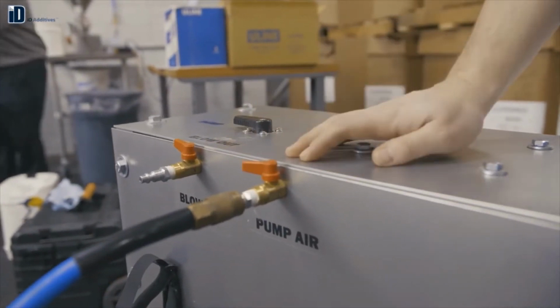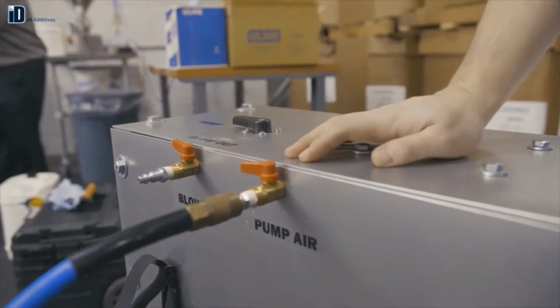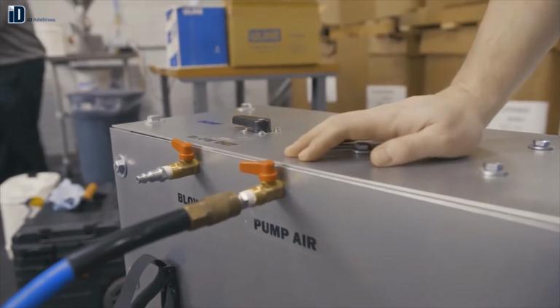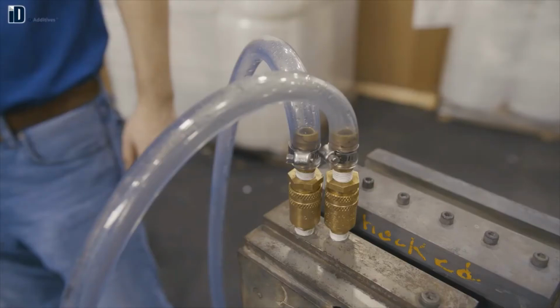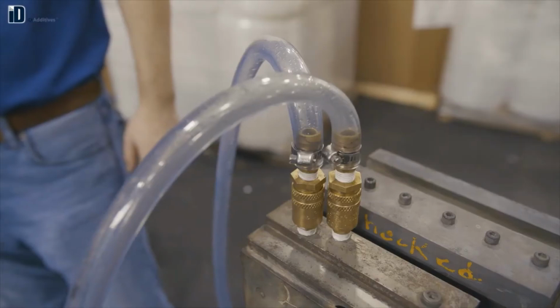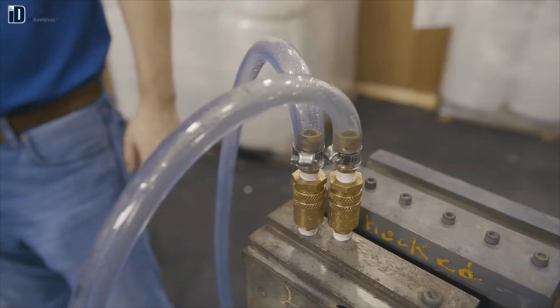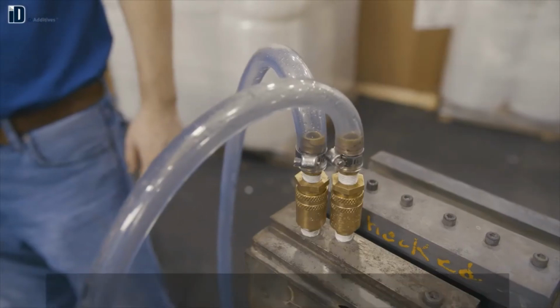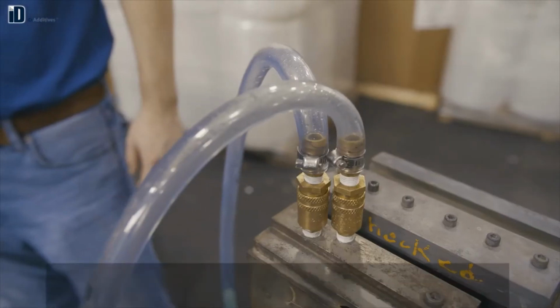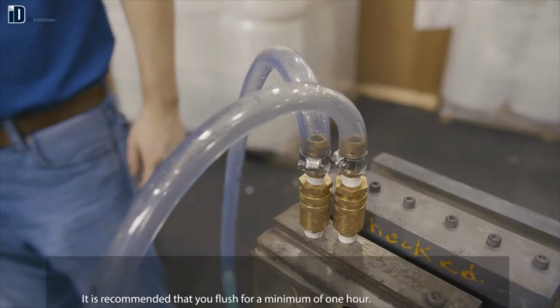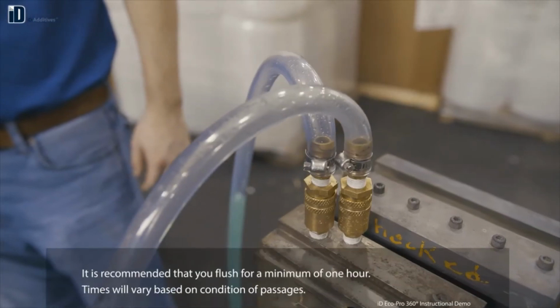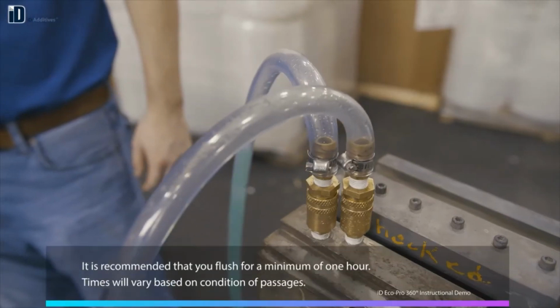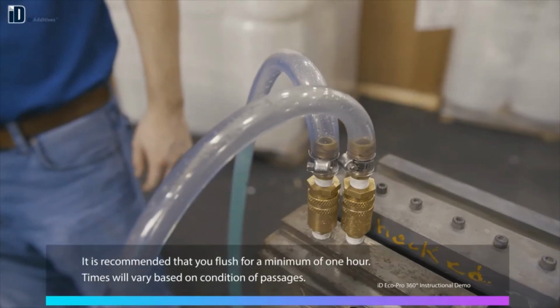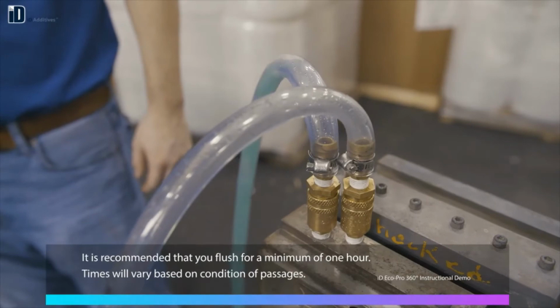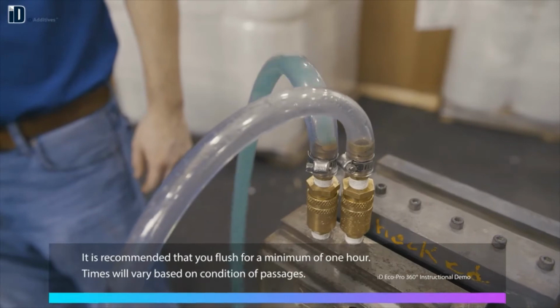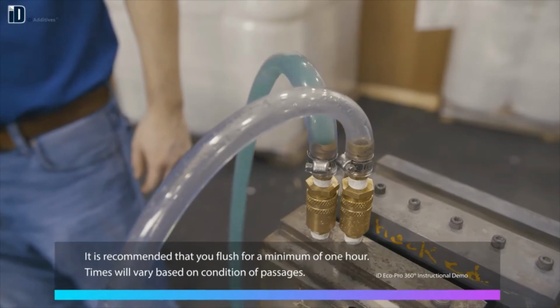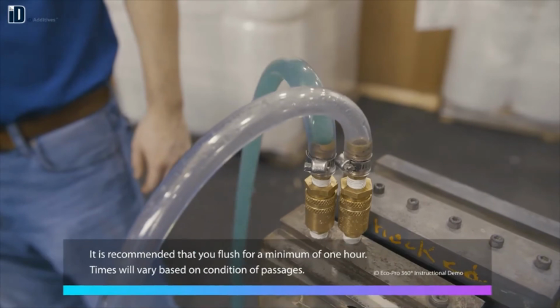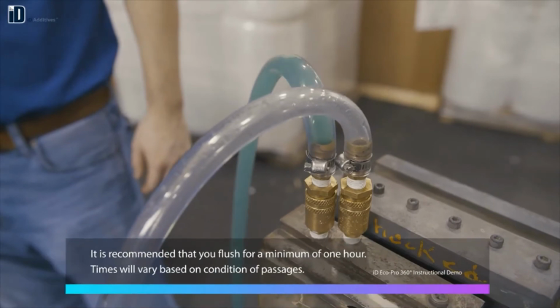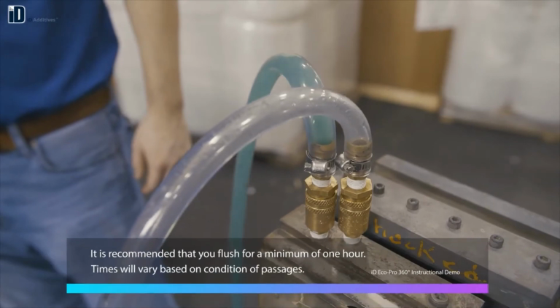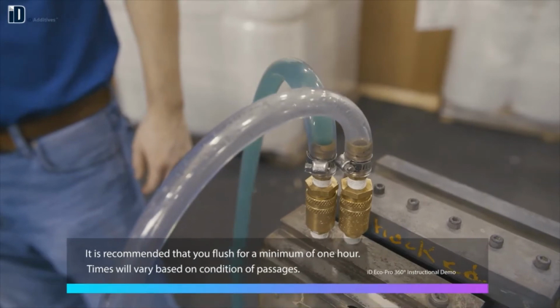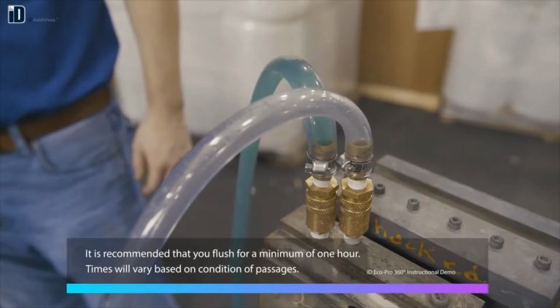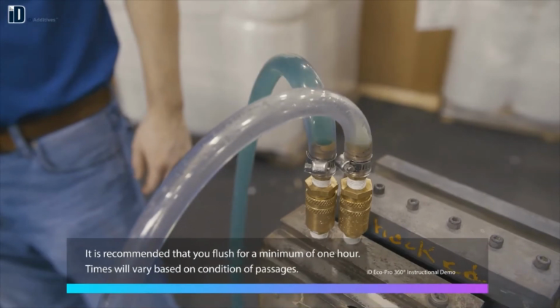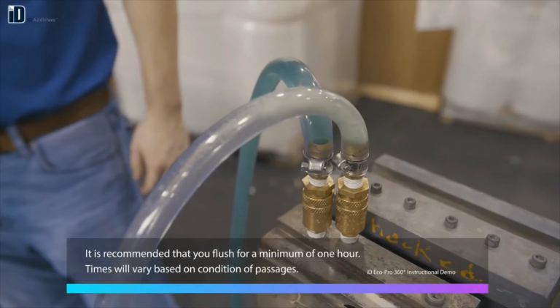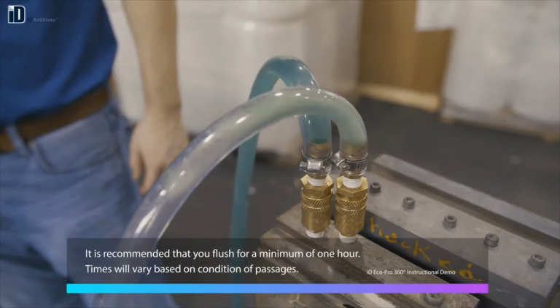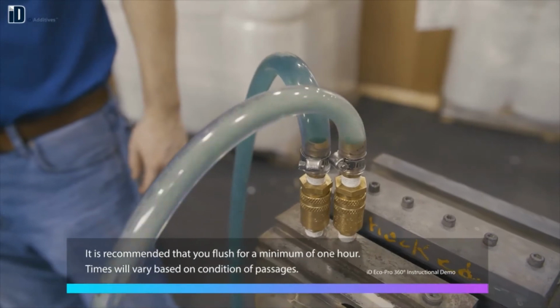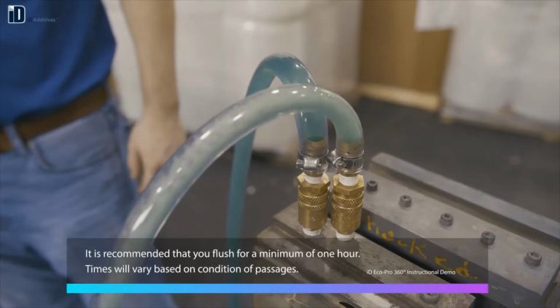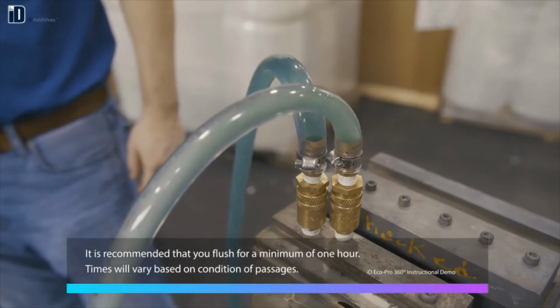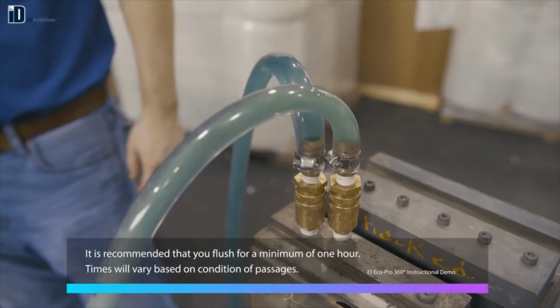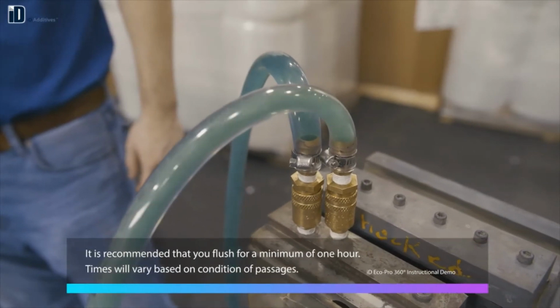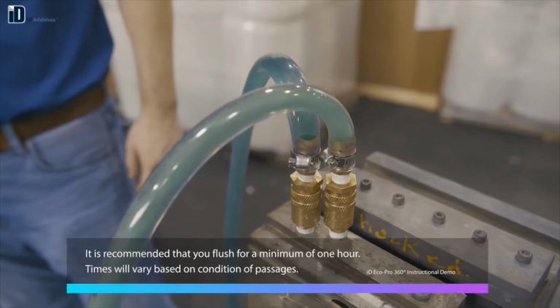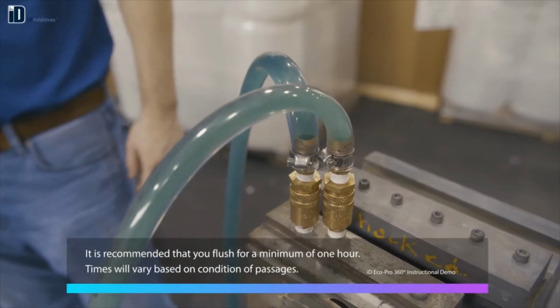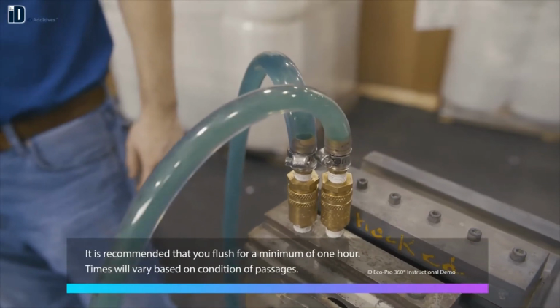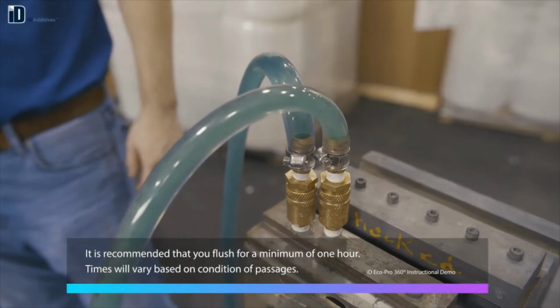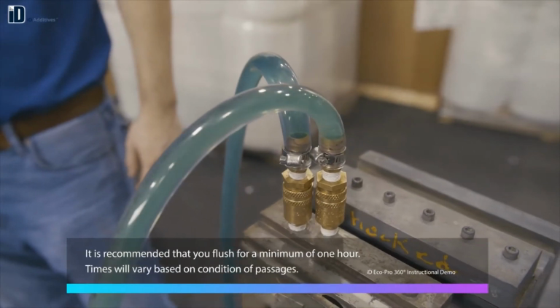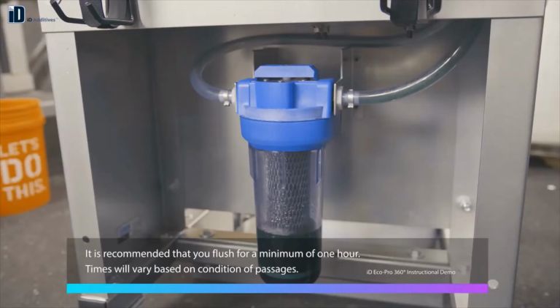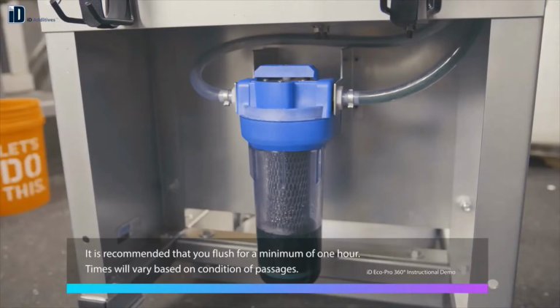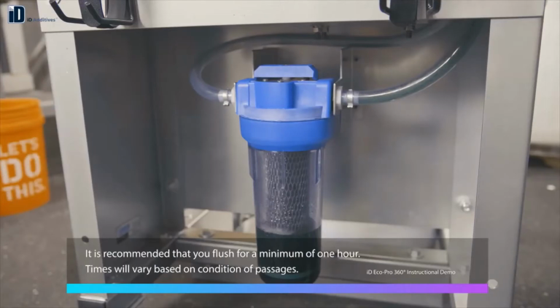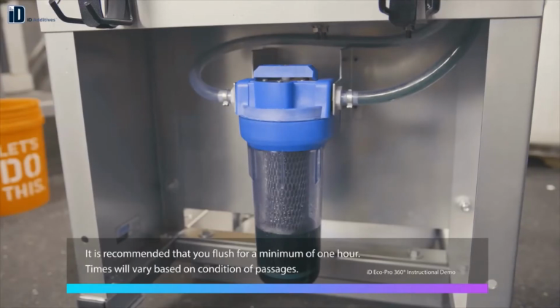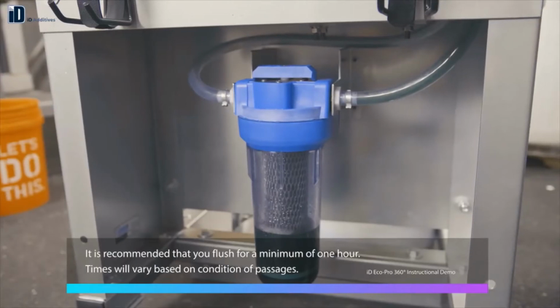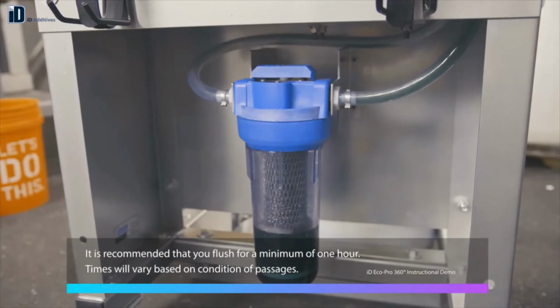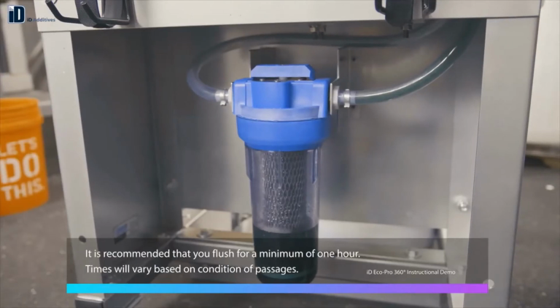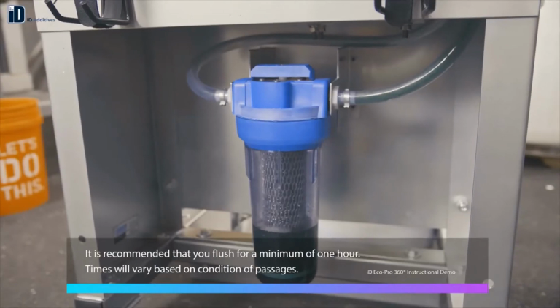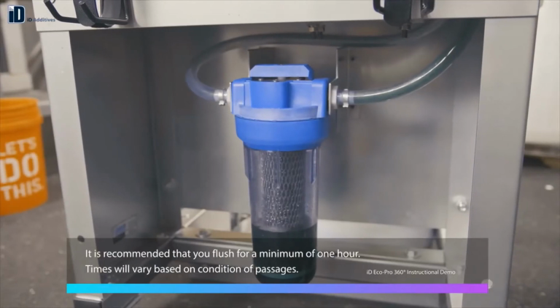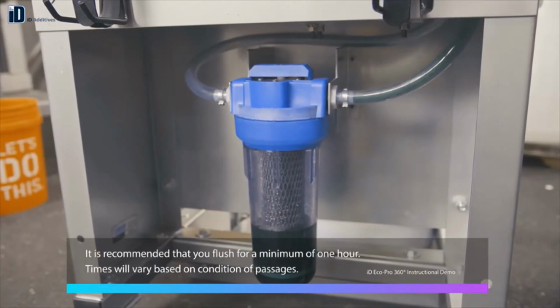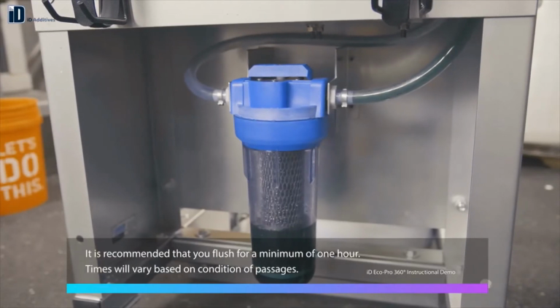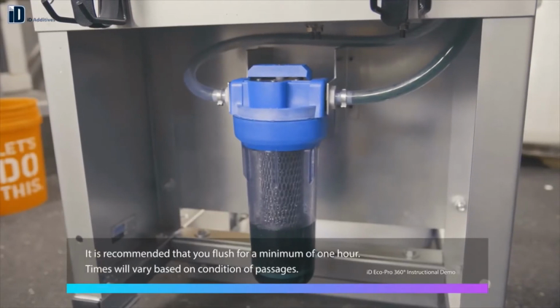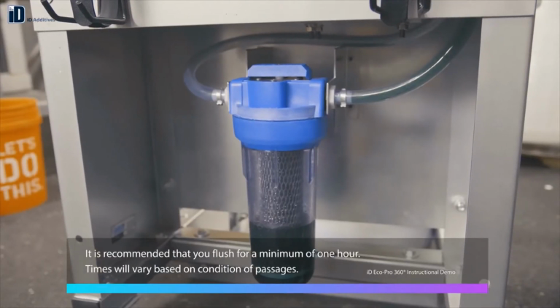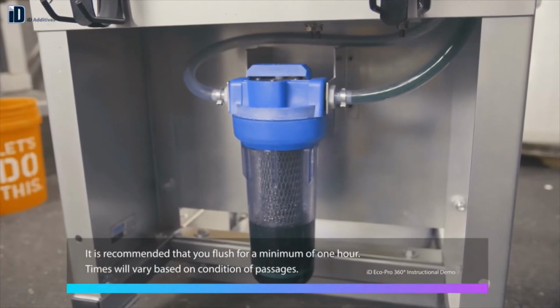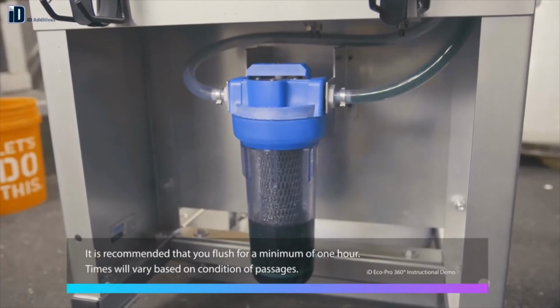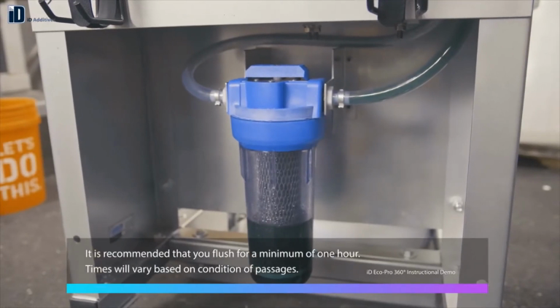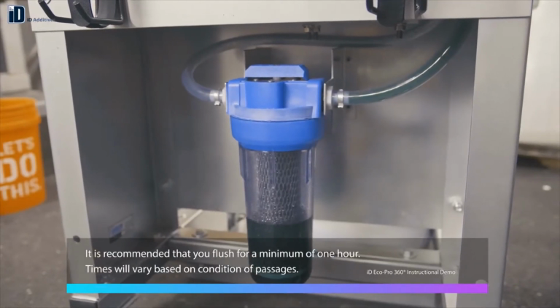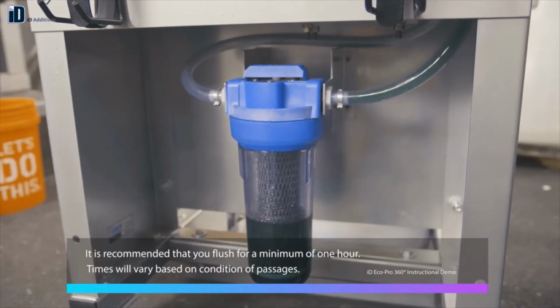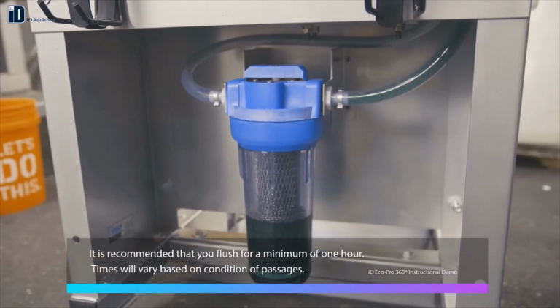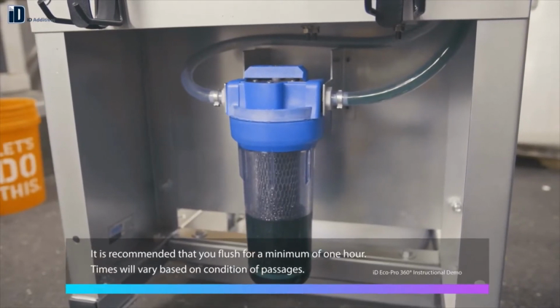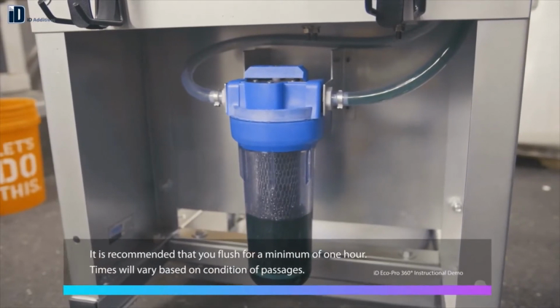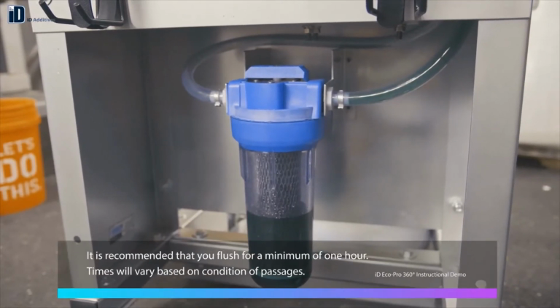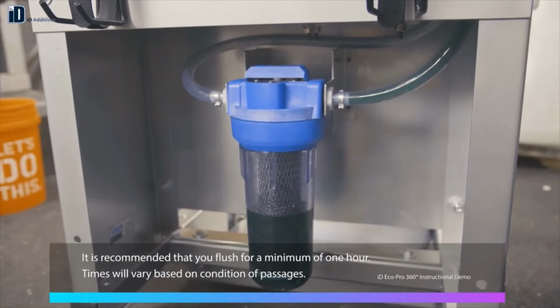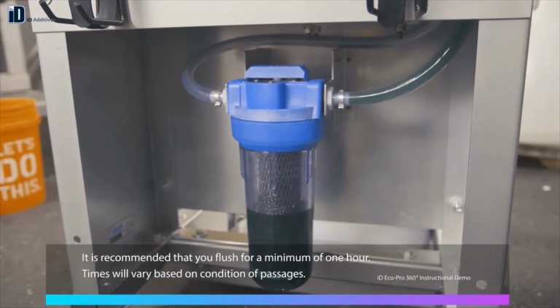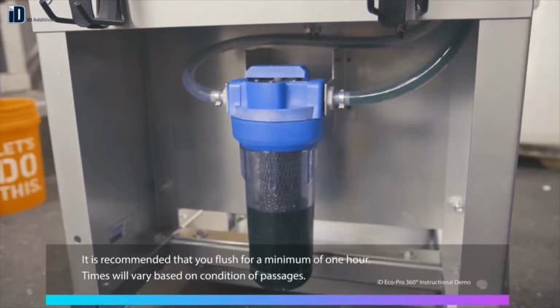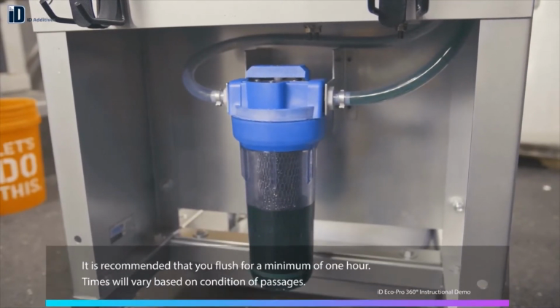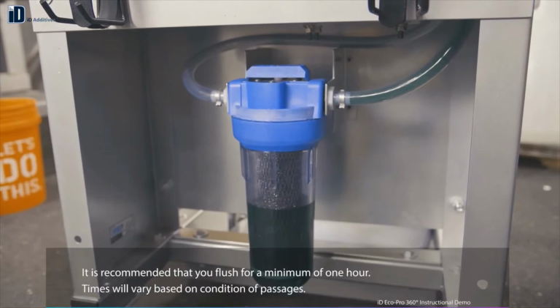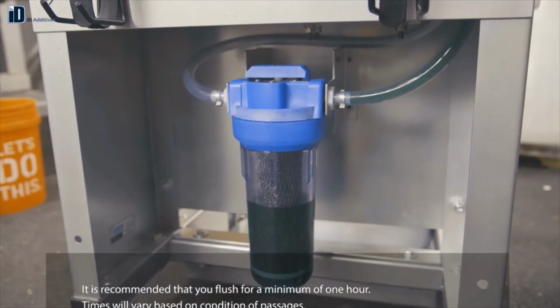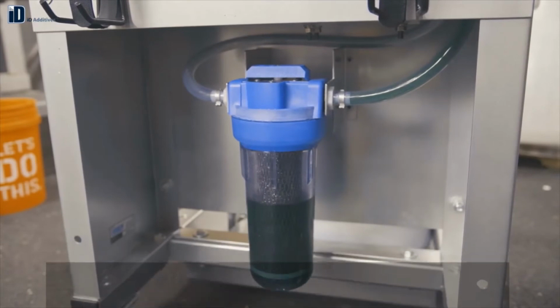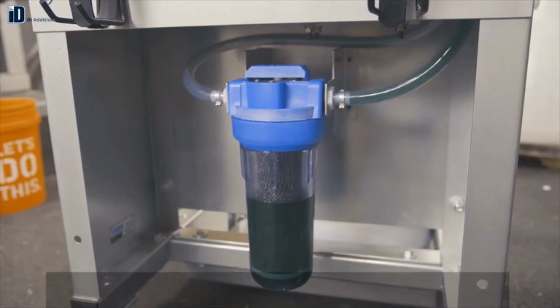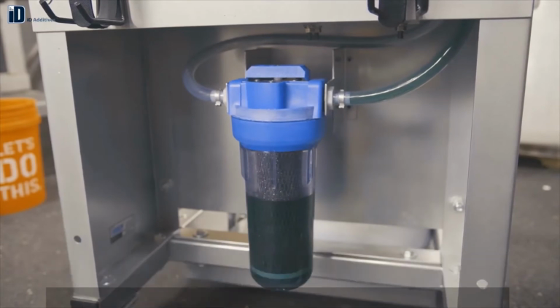It is recommended that you flush for a minimum of one hour, although times will vary based on the condition of your cooling passages.